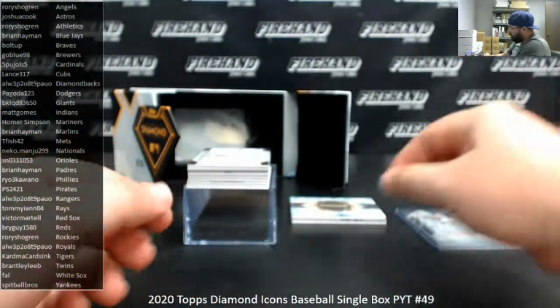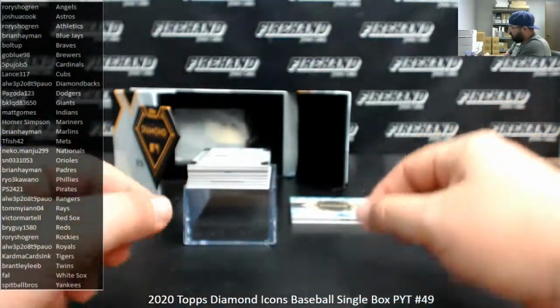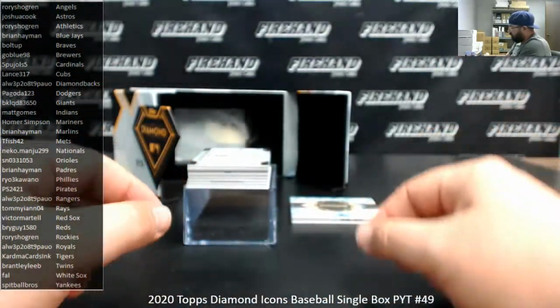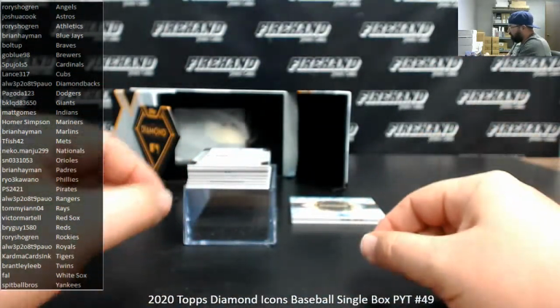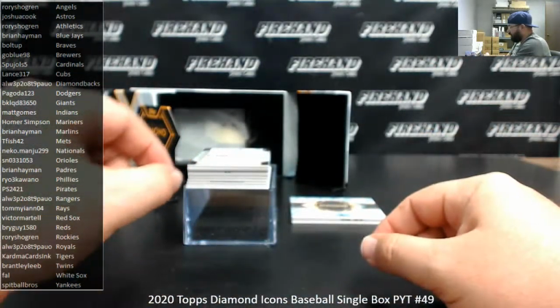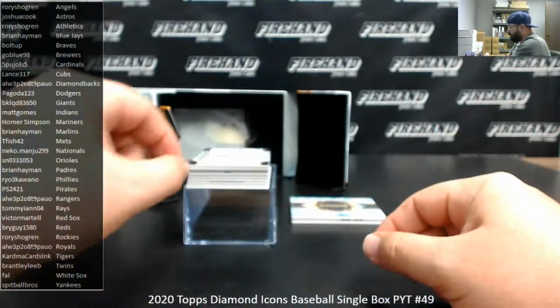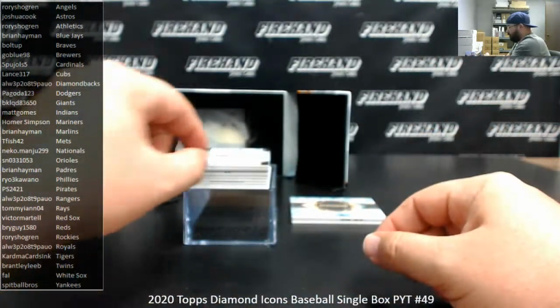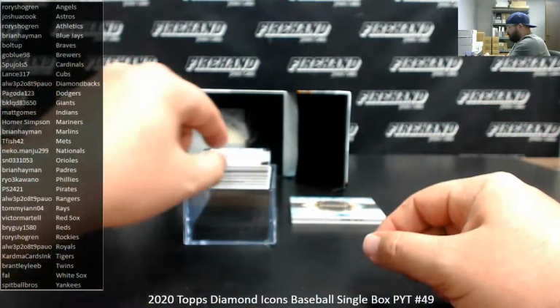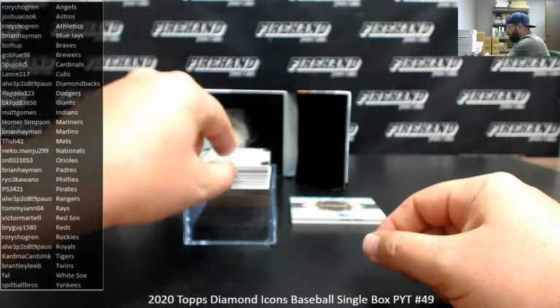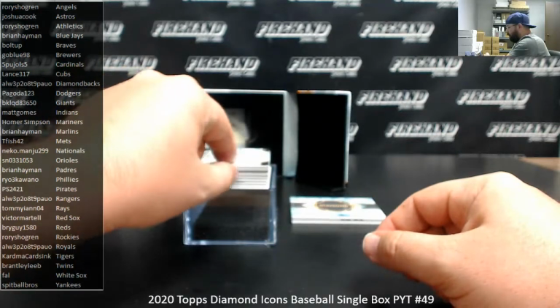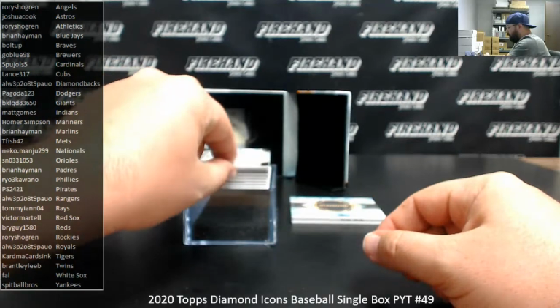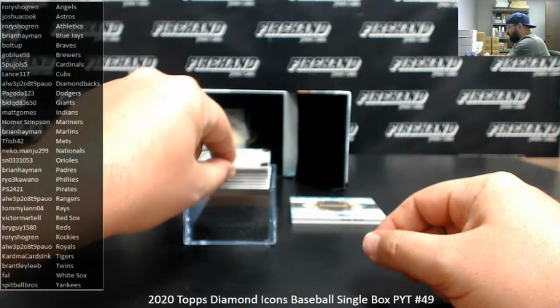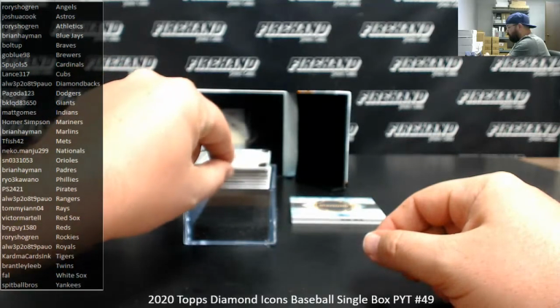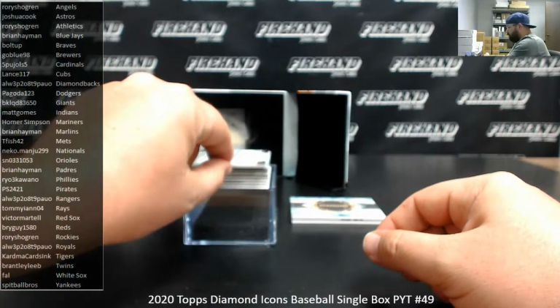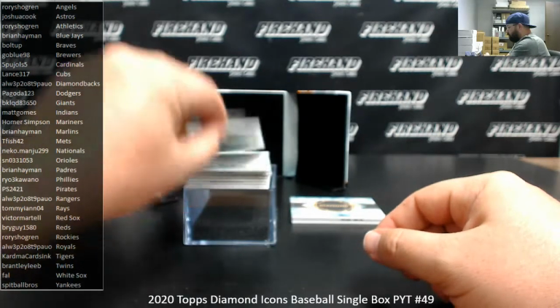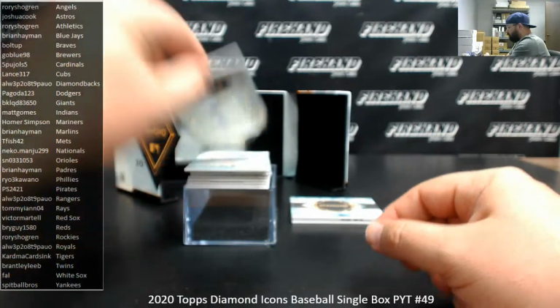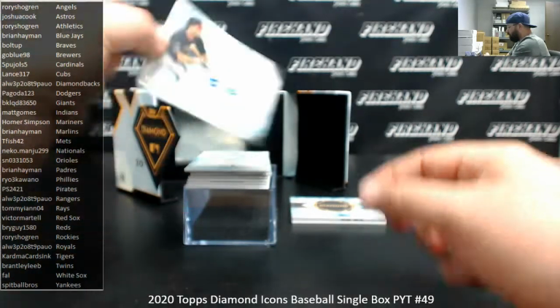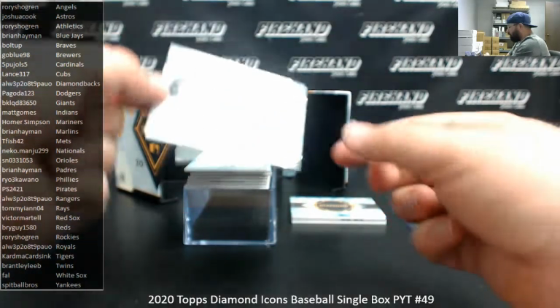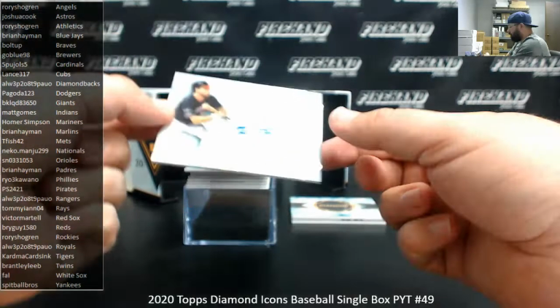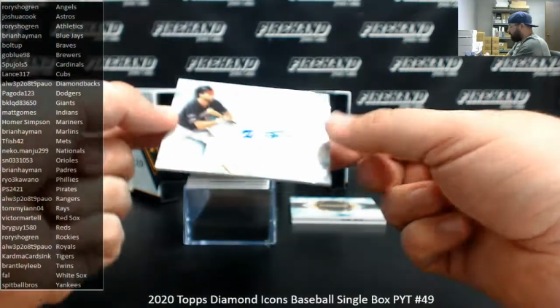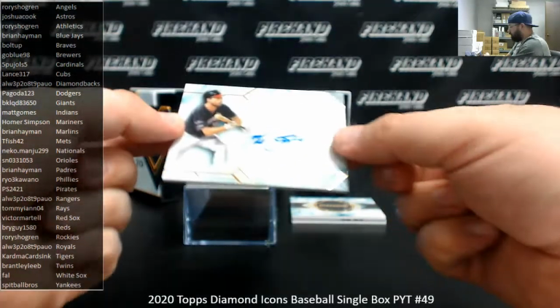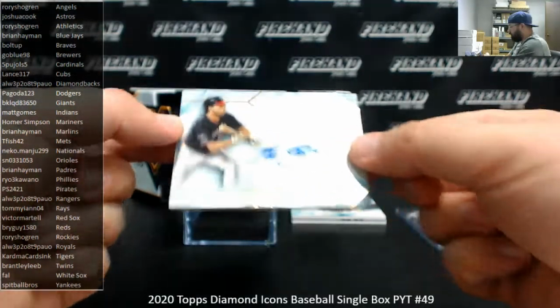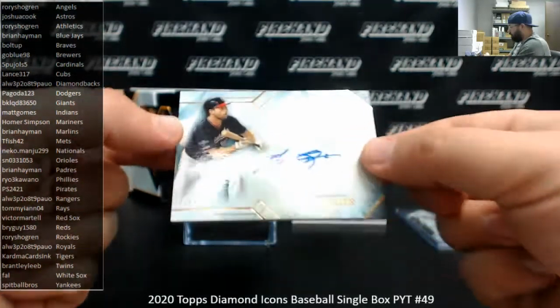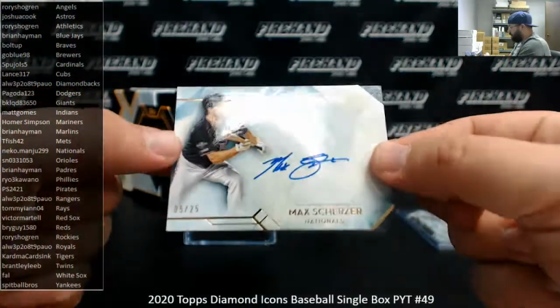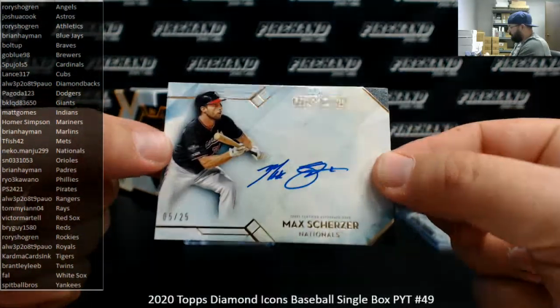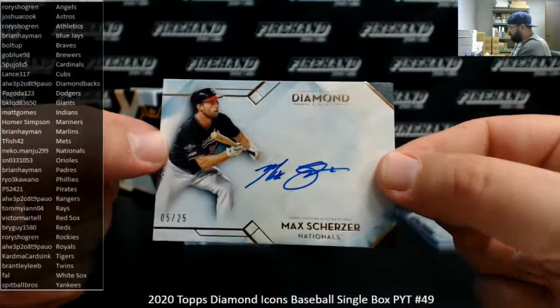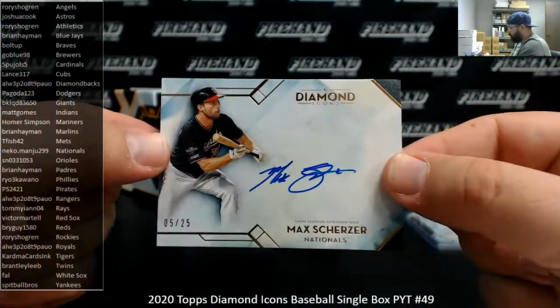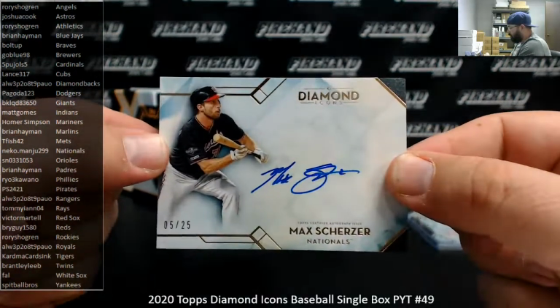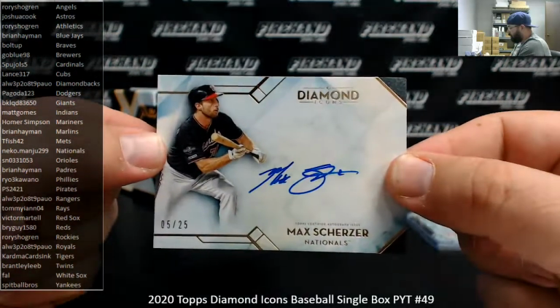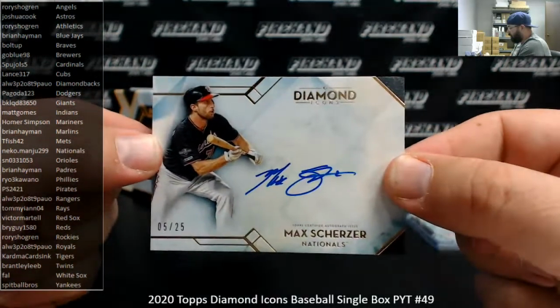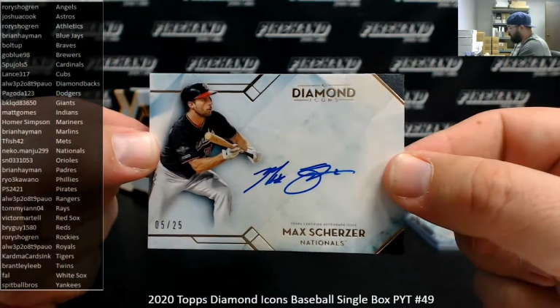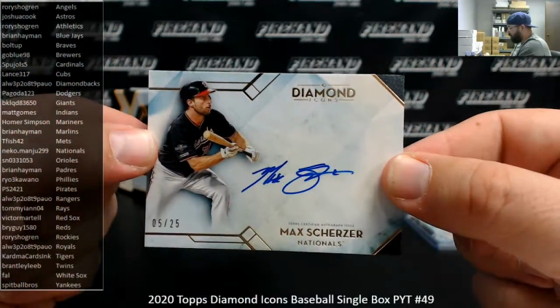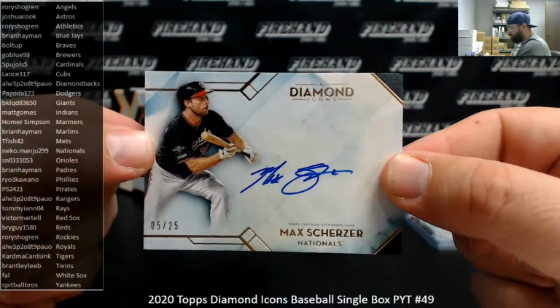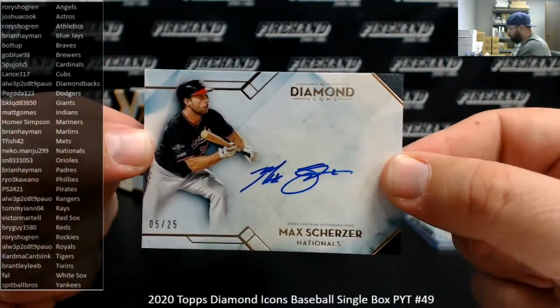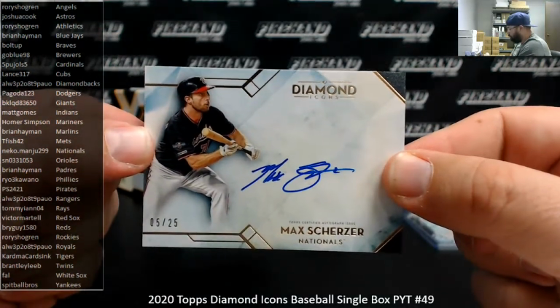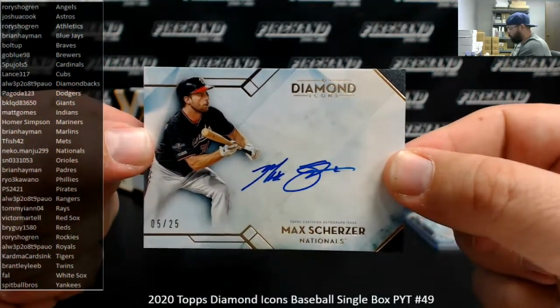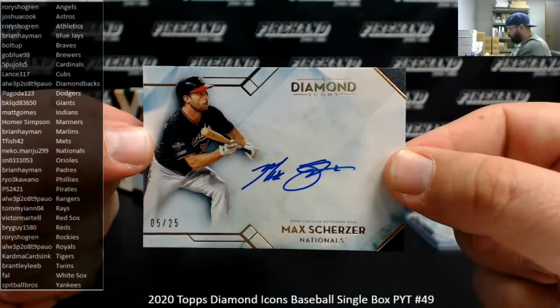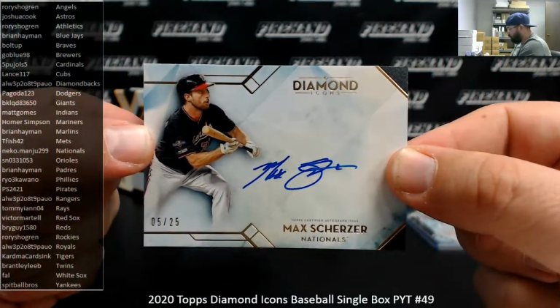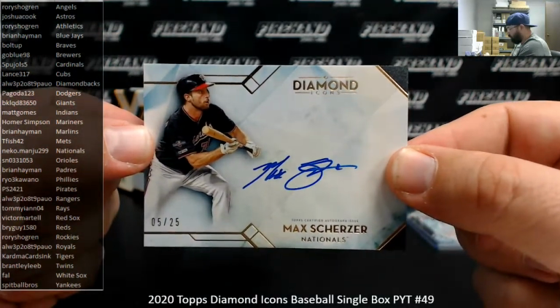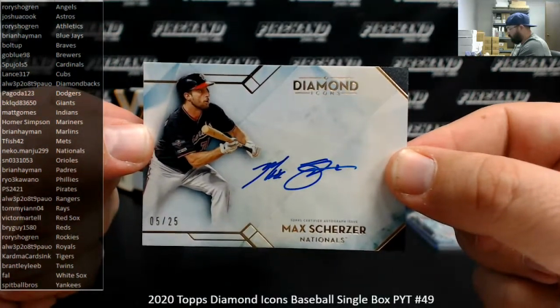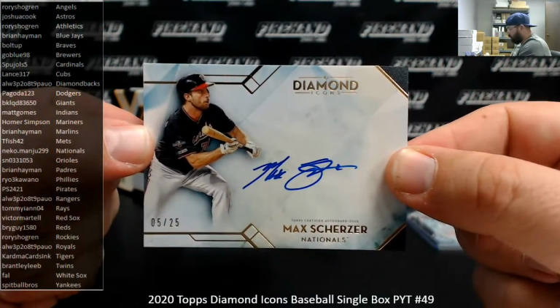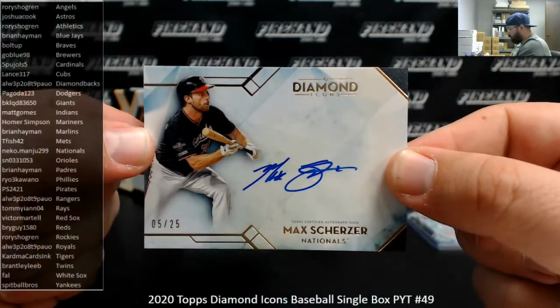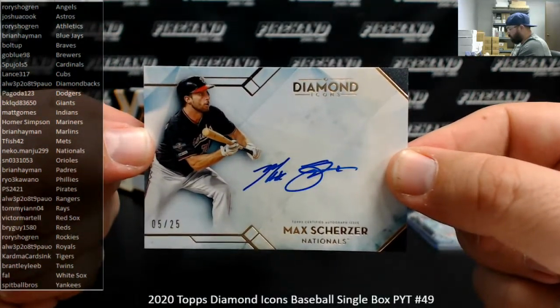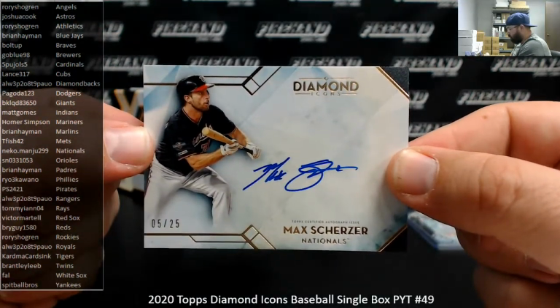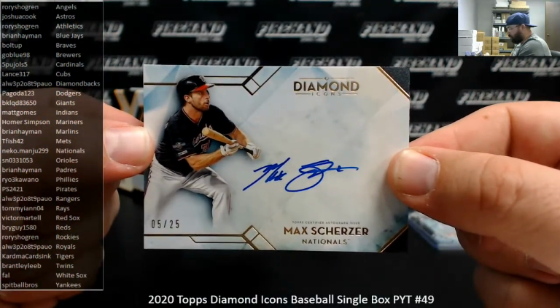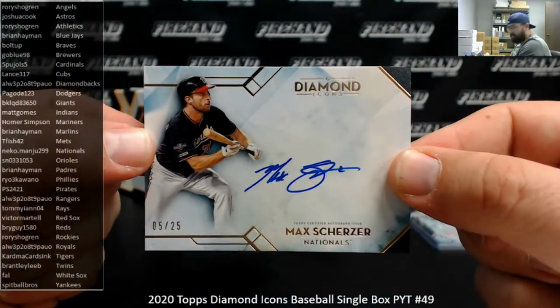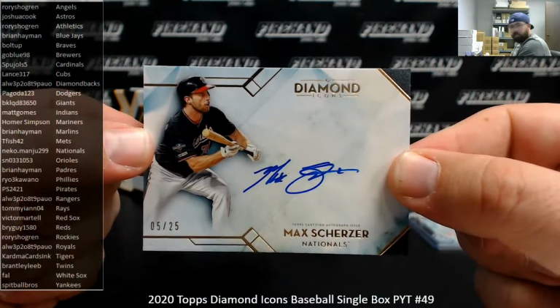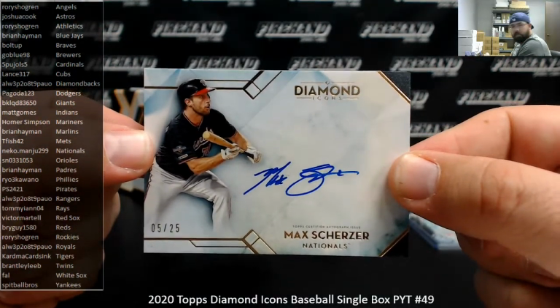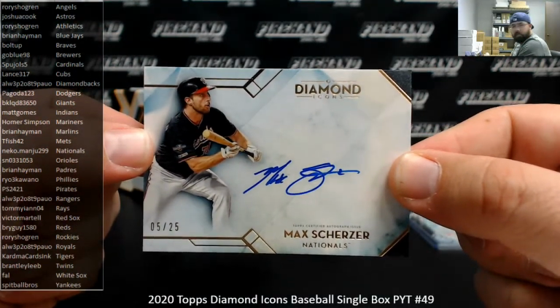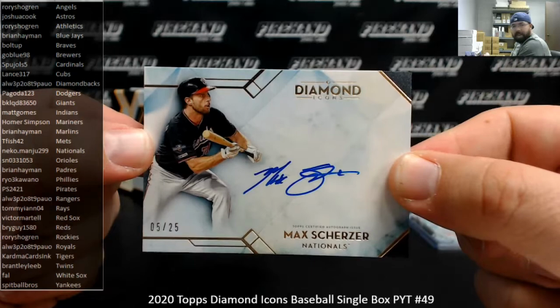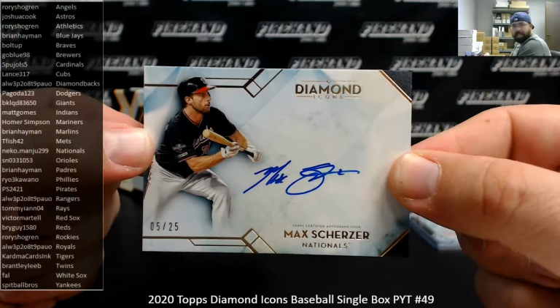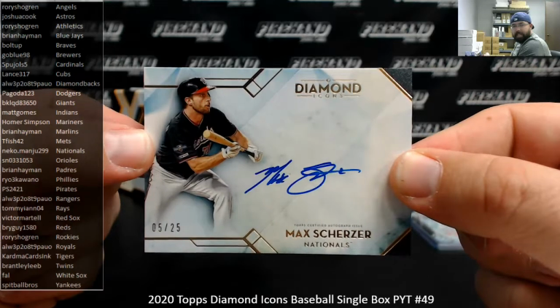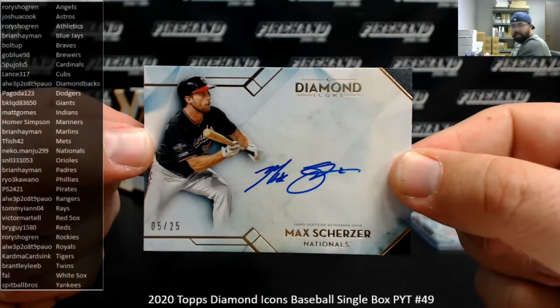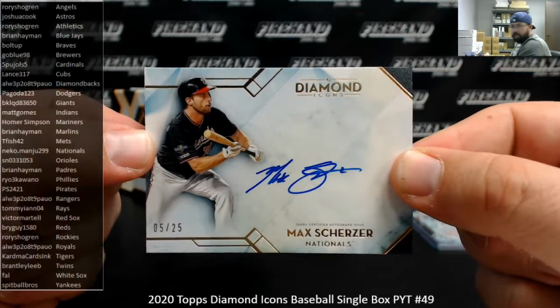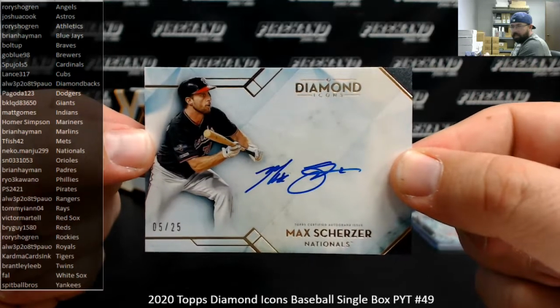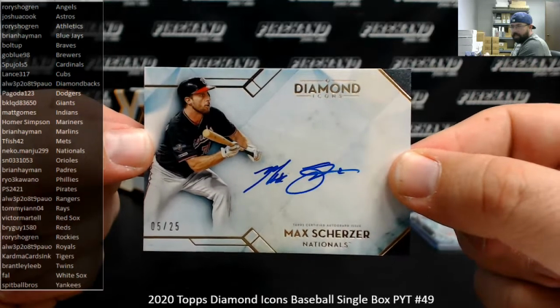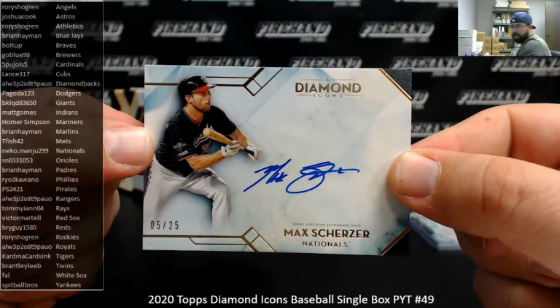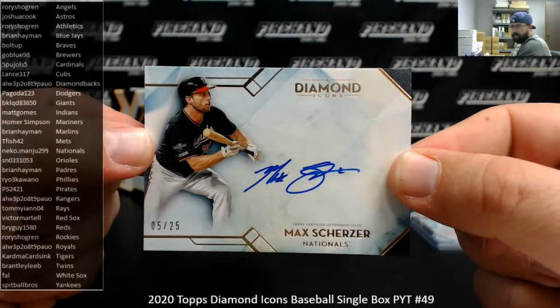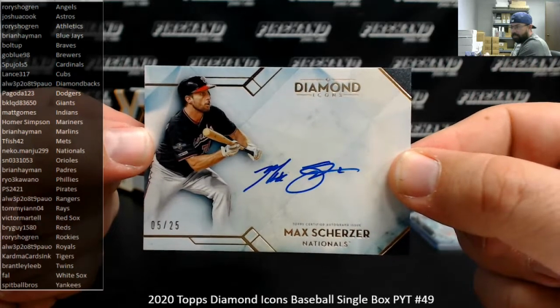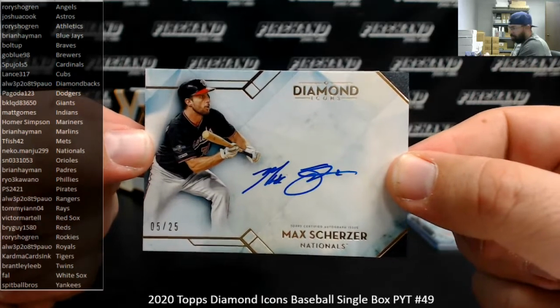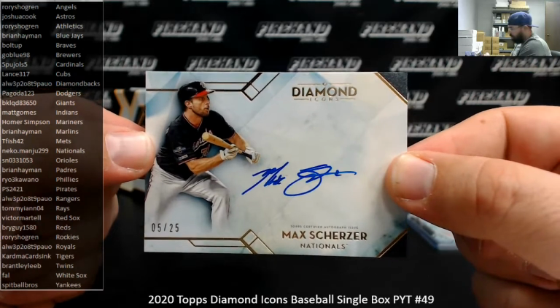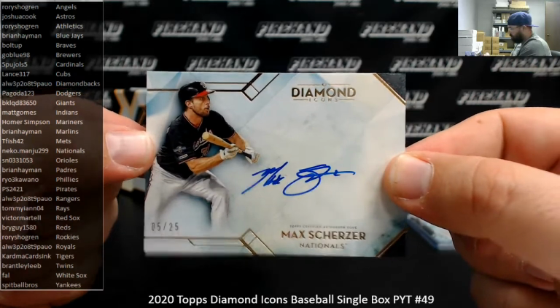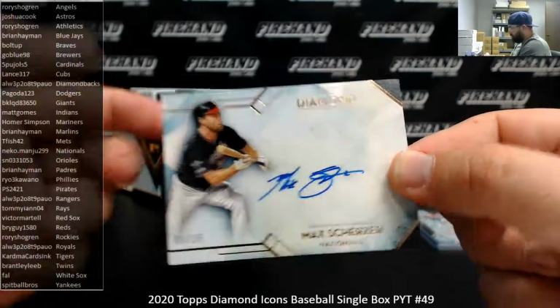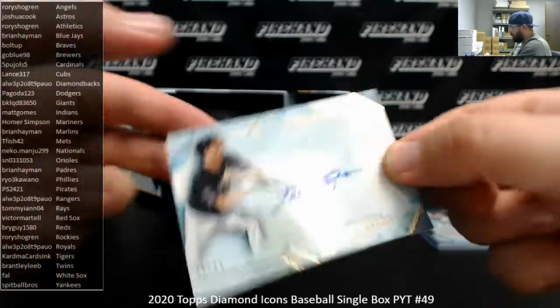Max Scherzer for the Nationals, 5 of 25. Of course, batting. Nationals going to Niko Manju.